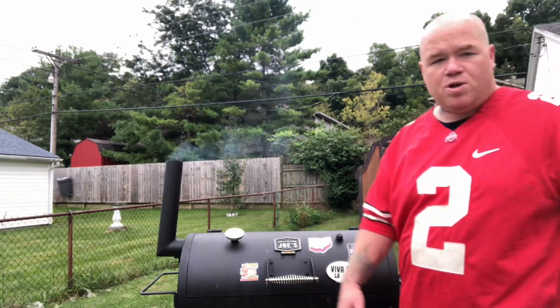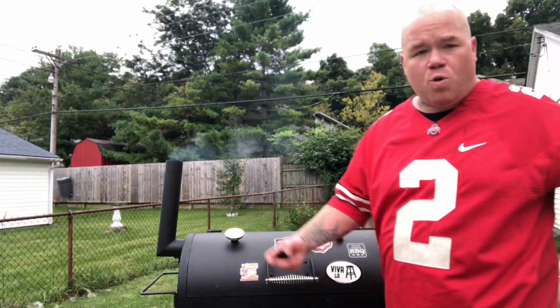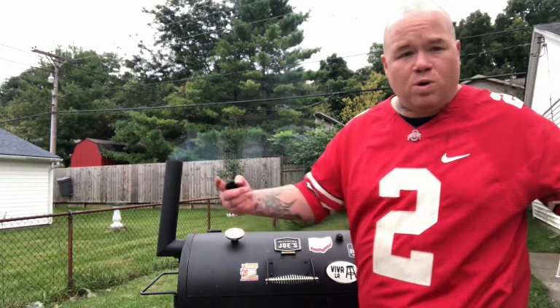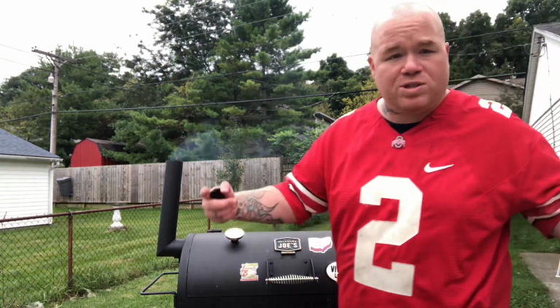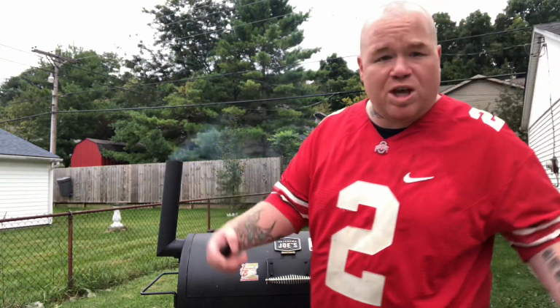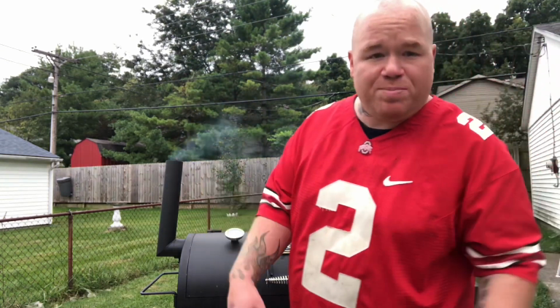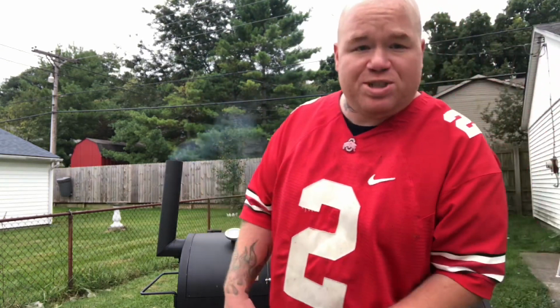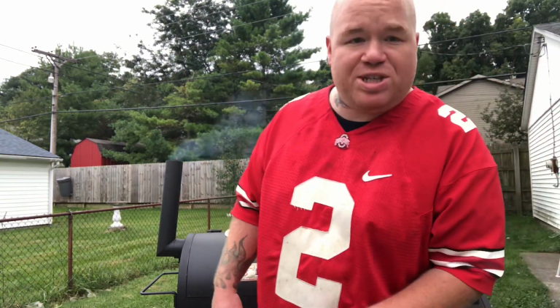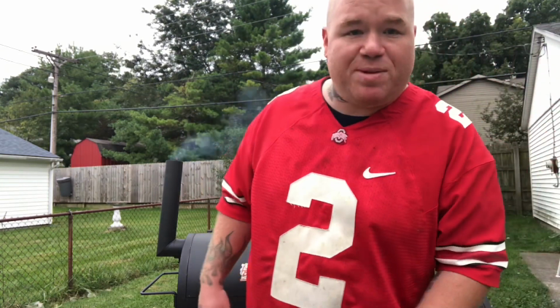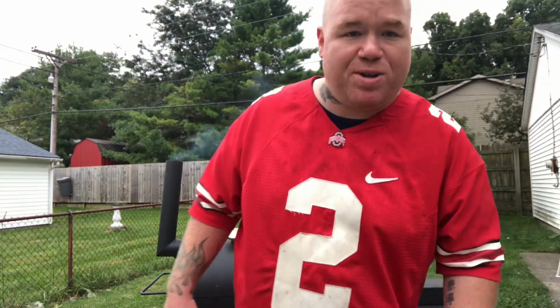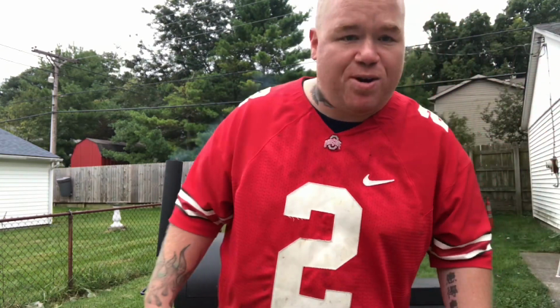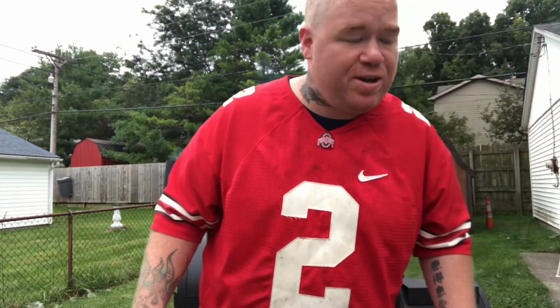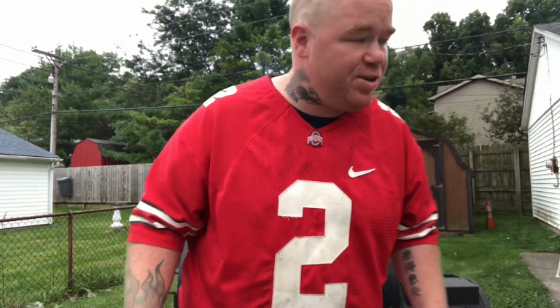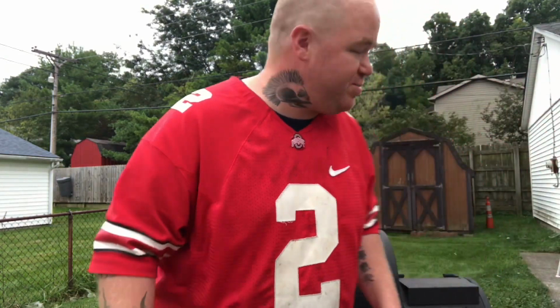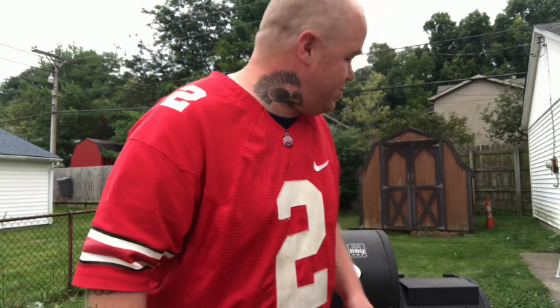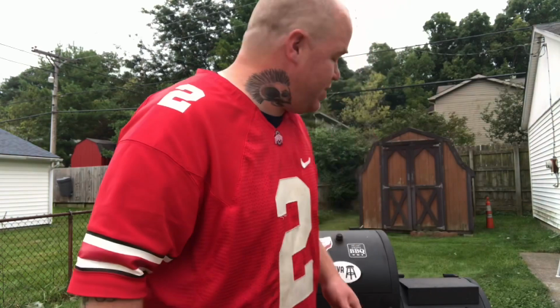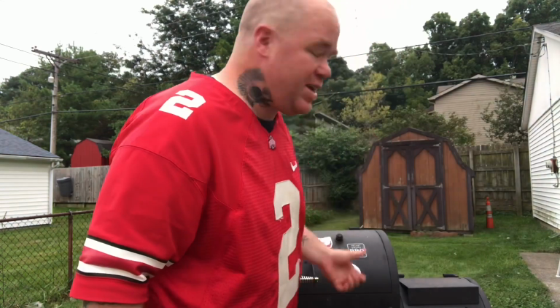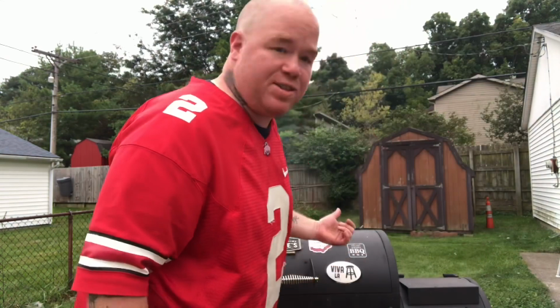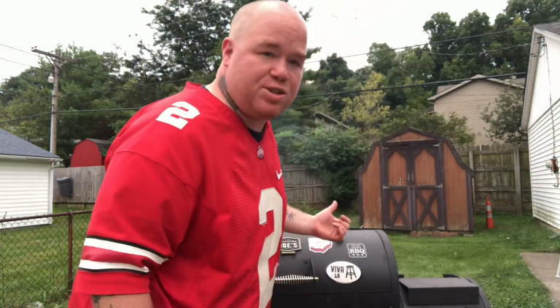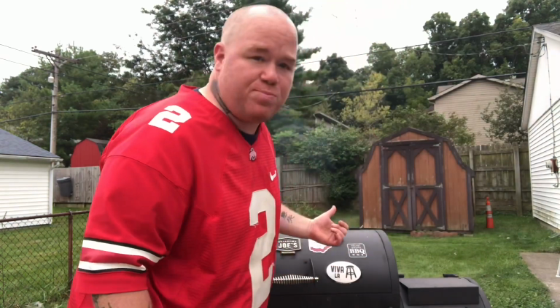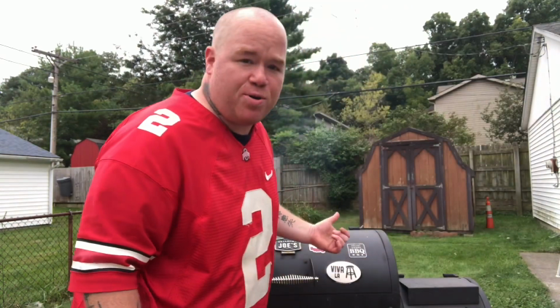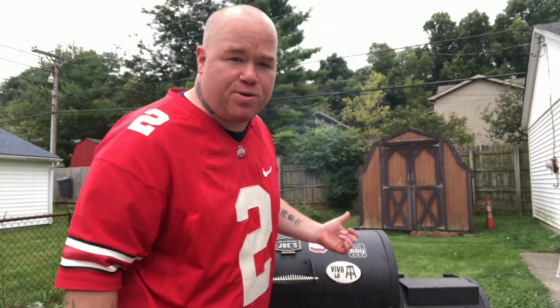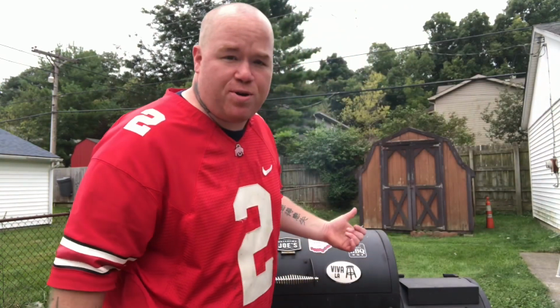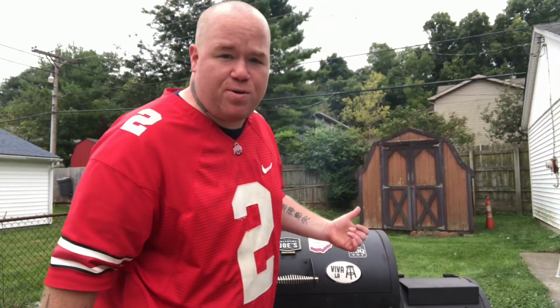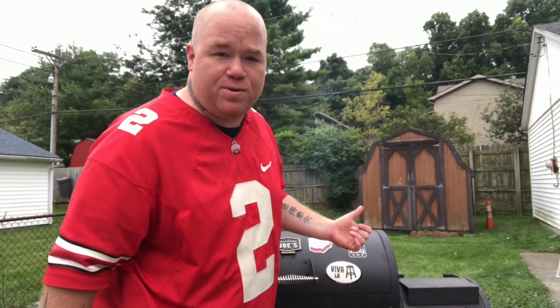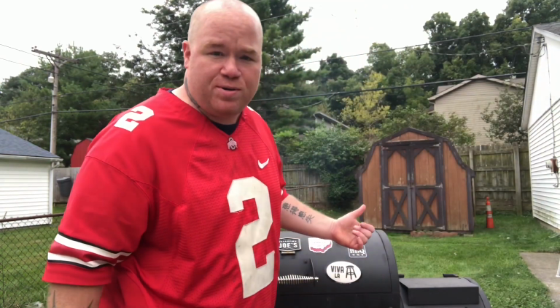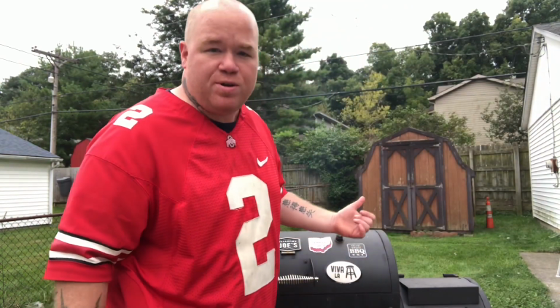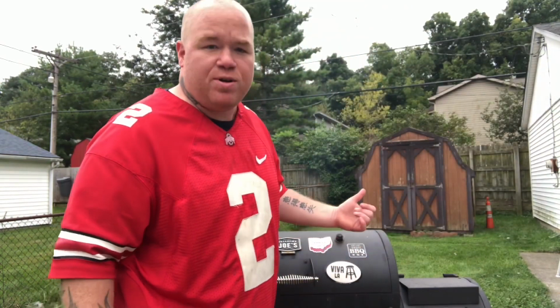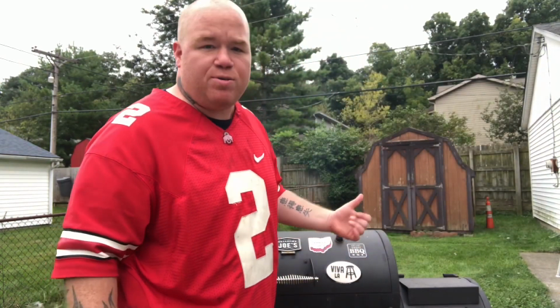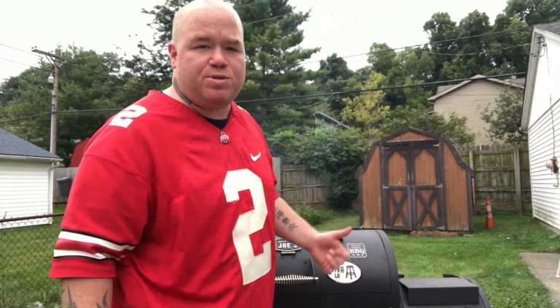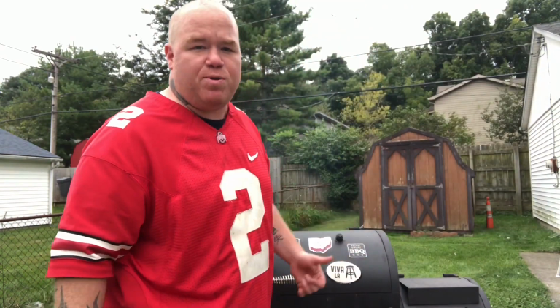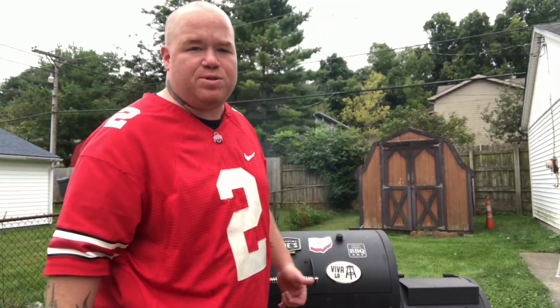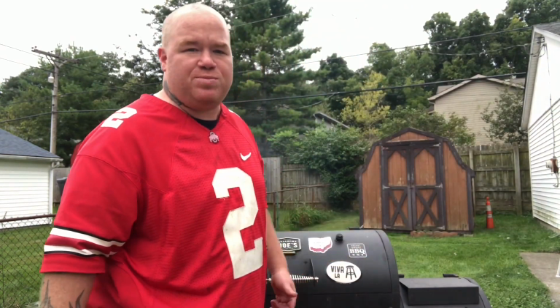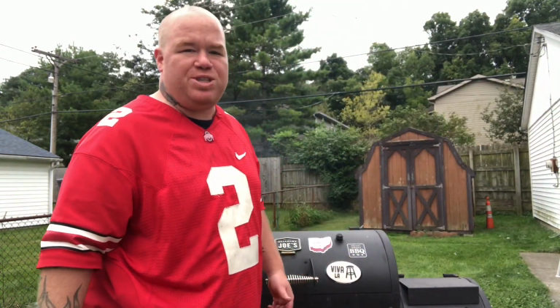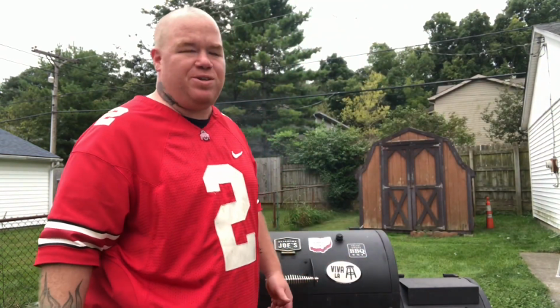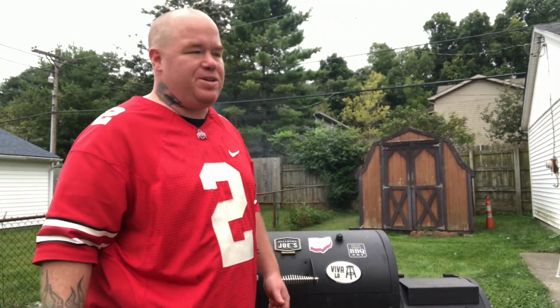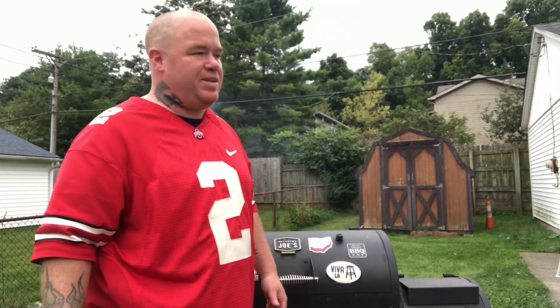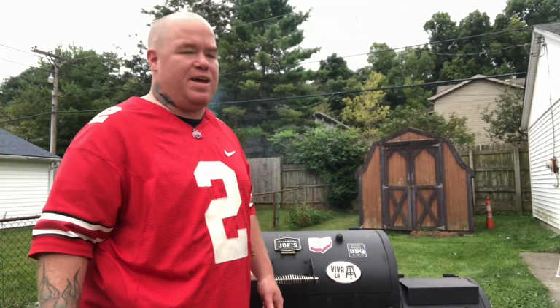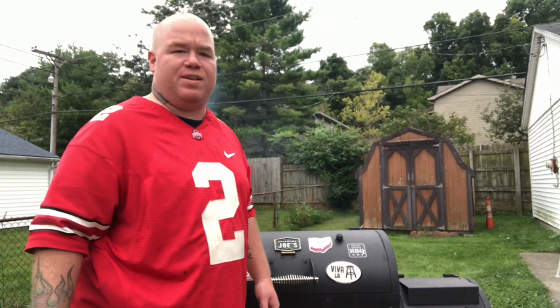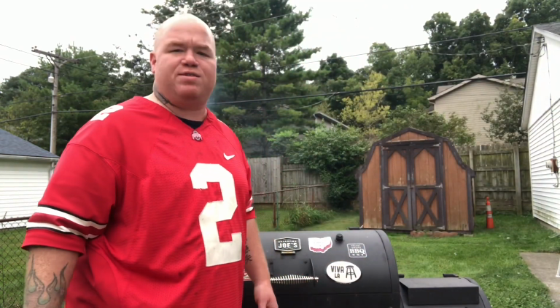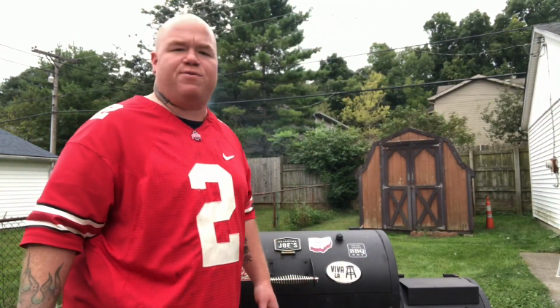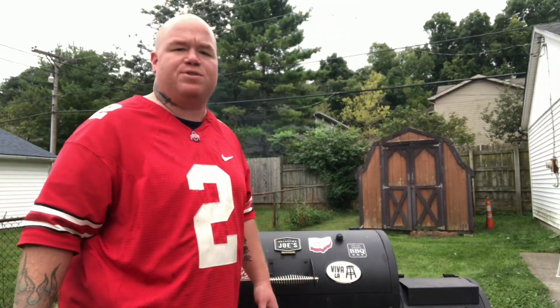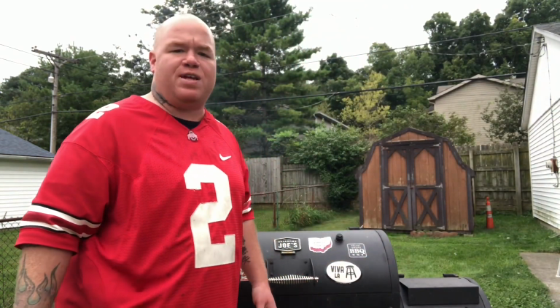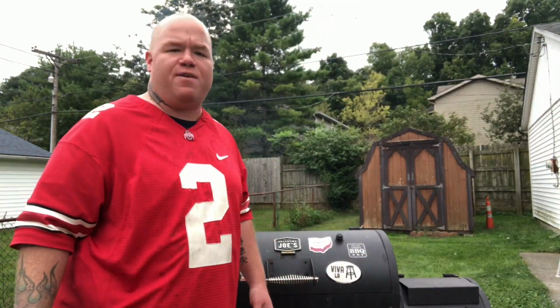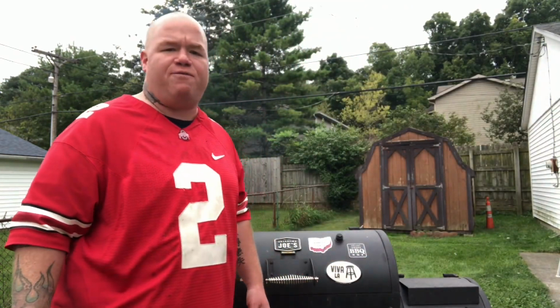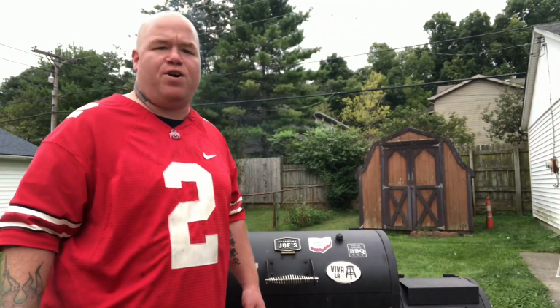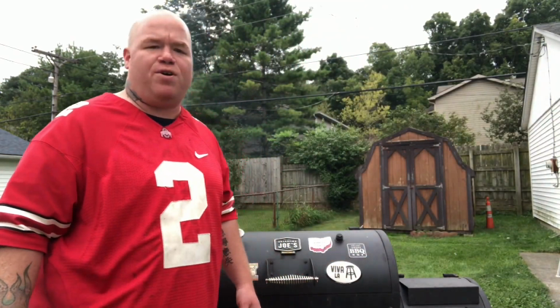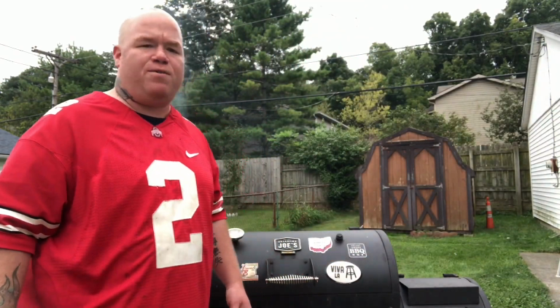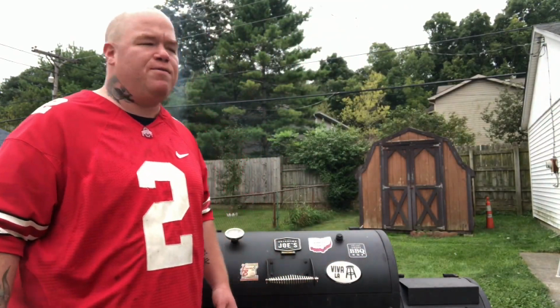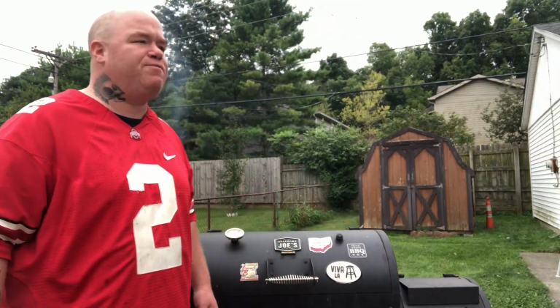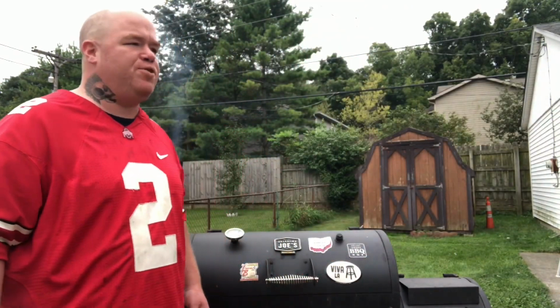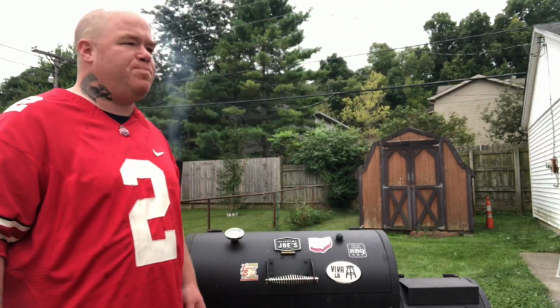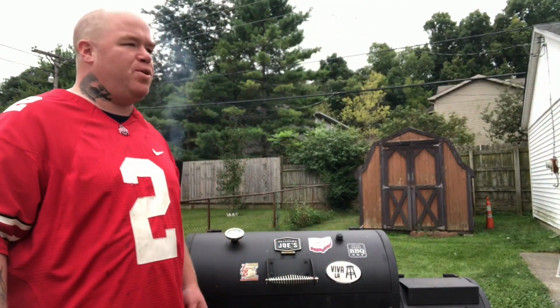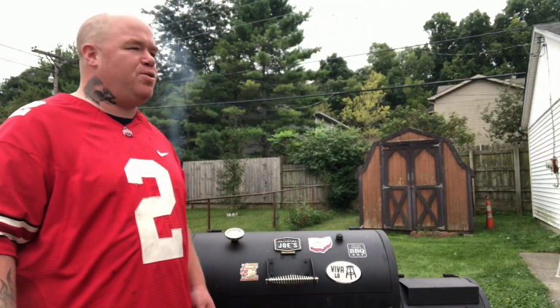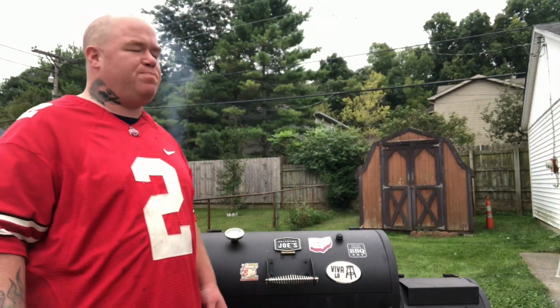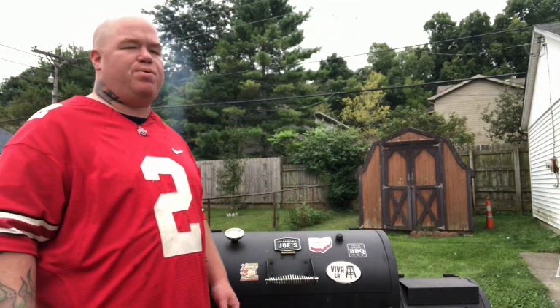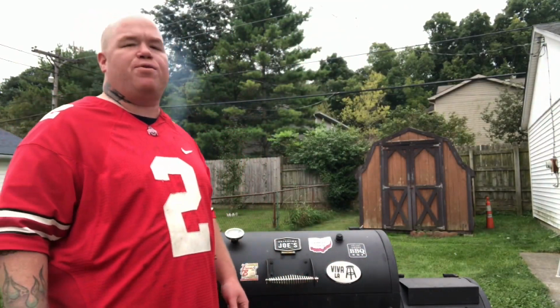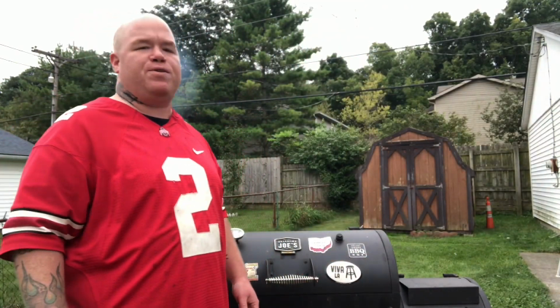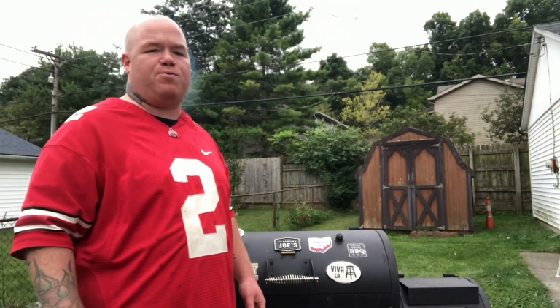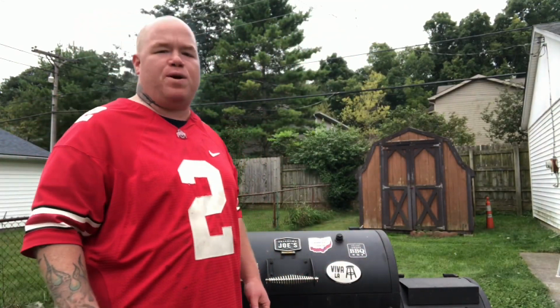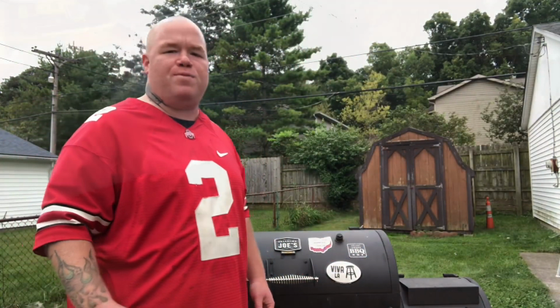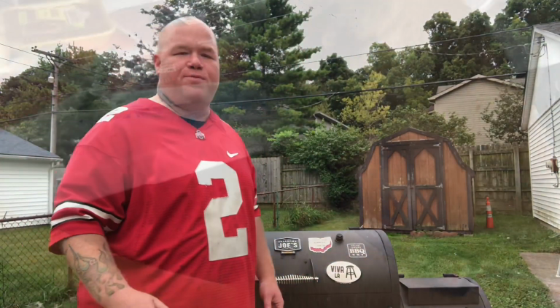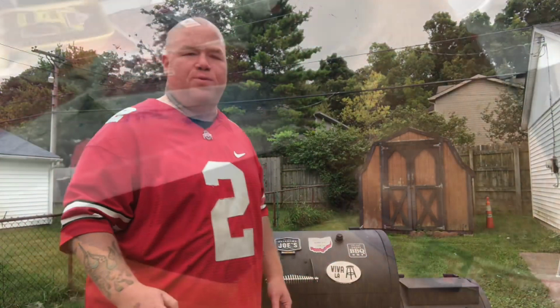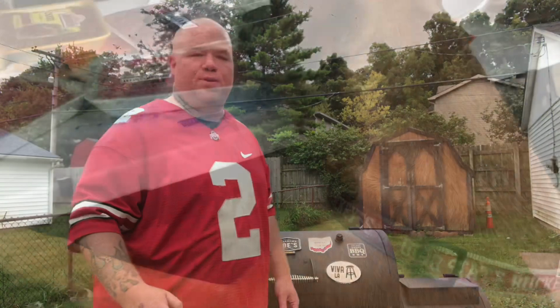What's up? It's Shepdog here. Got the smoker going. Going to smoke some chili today. This is the first day of fall — football, perfect weather for it.